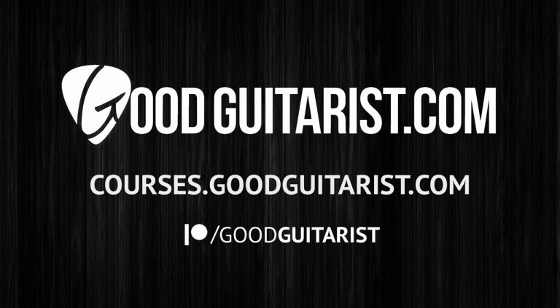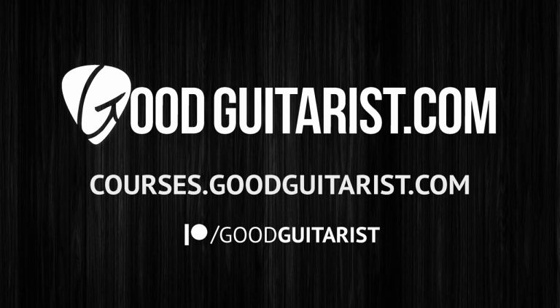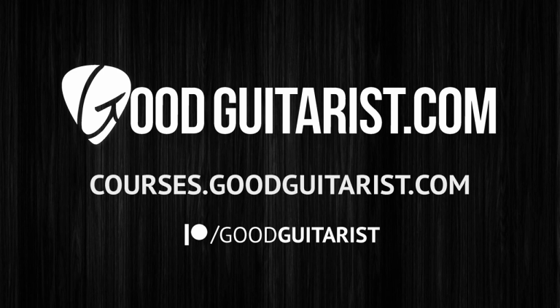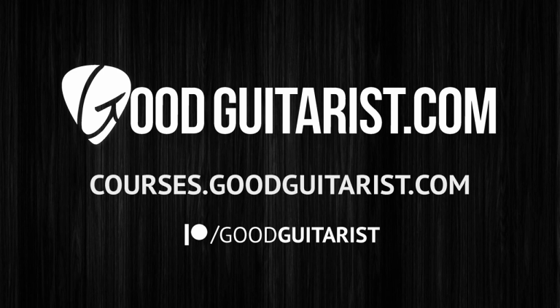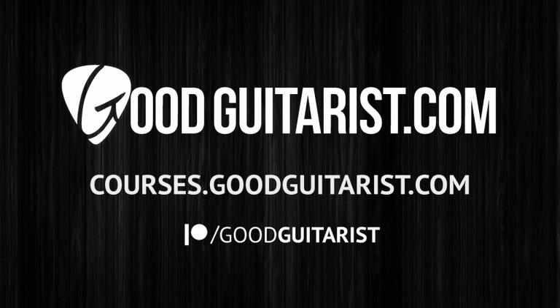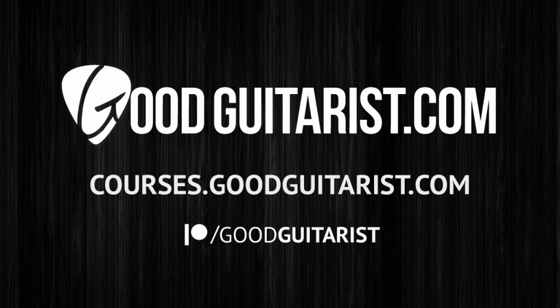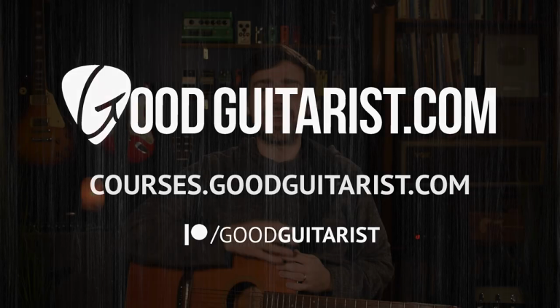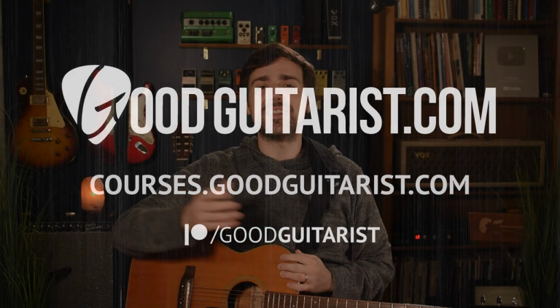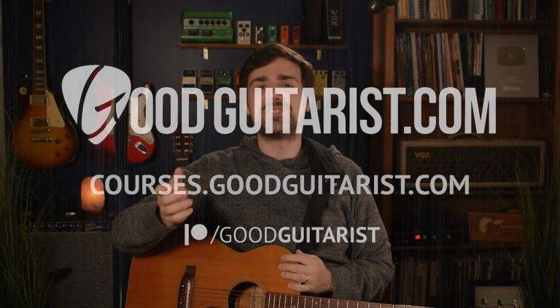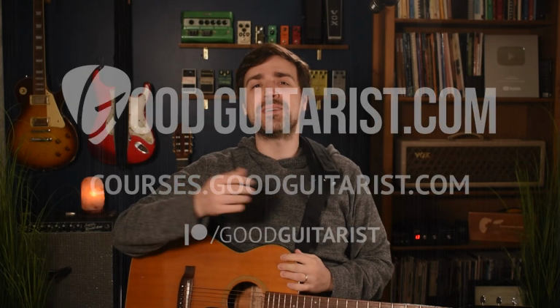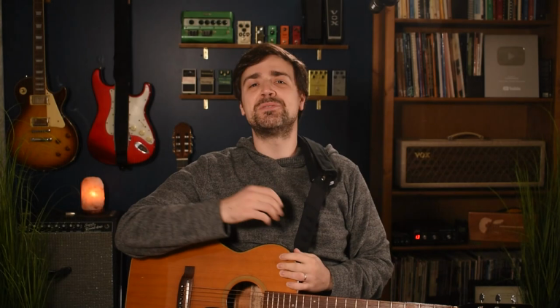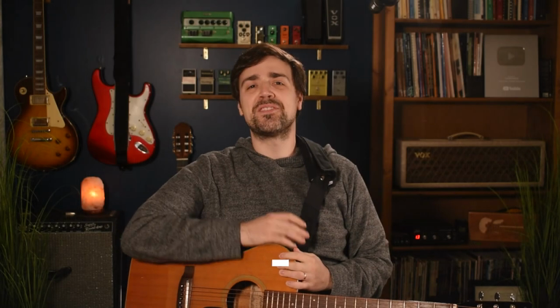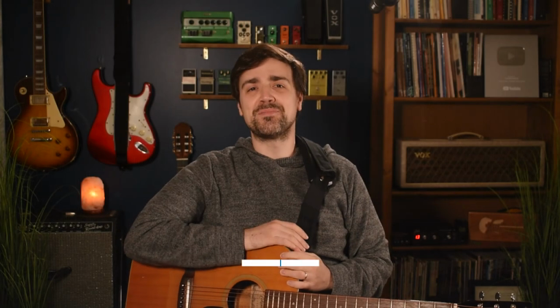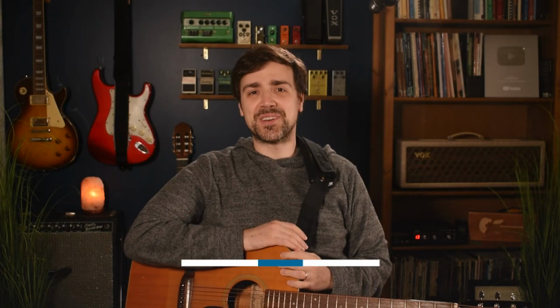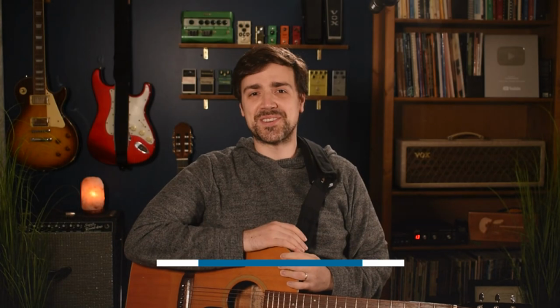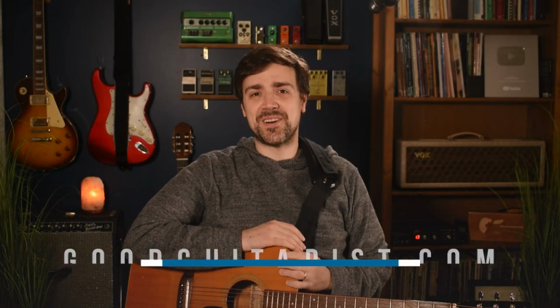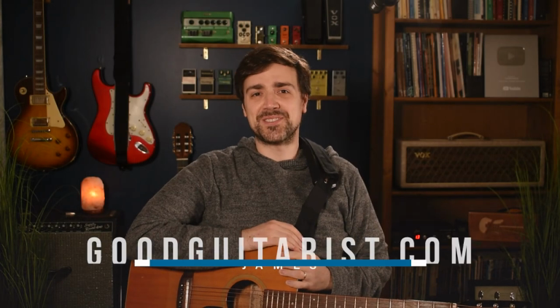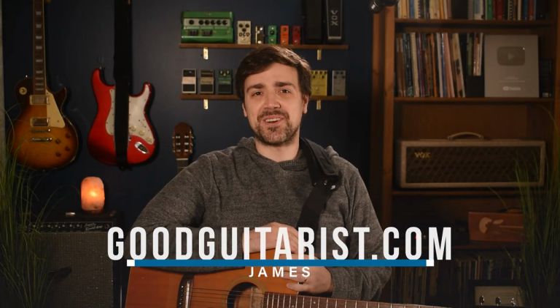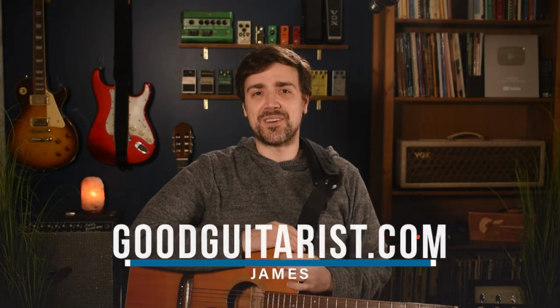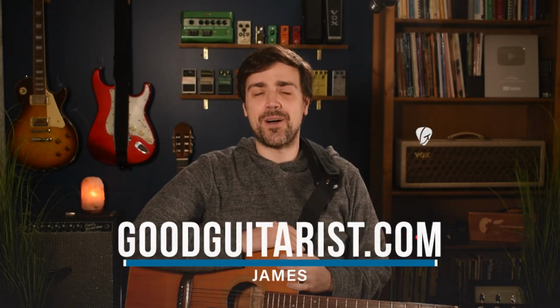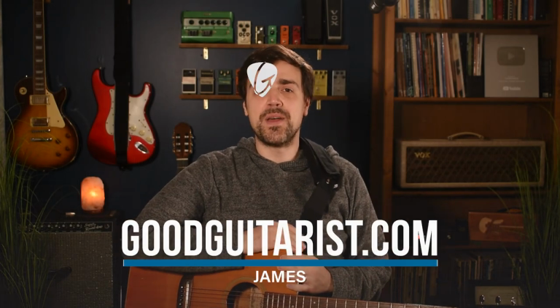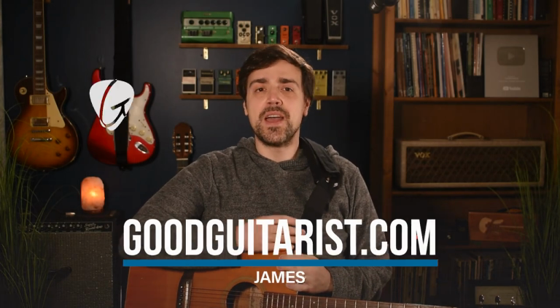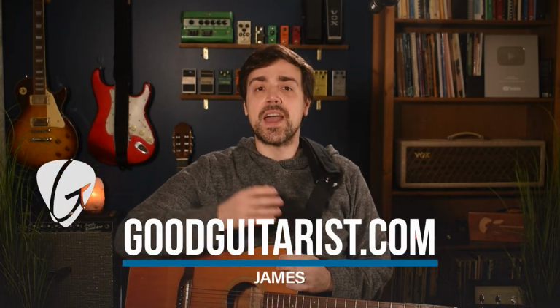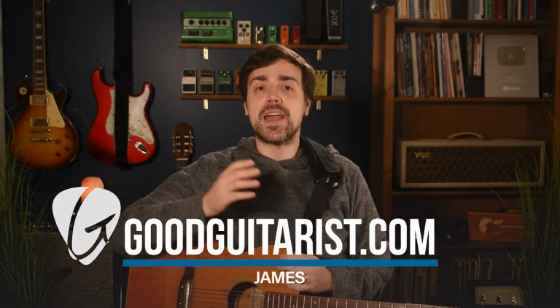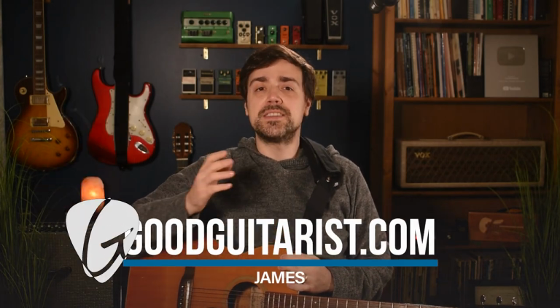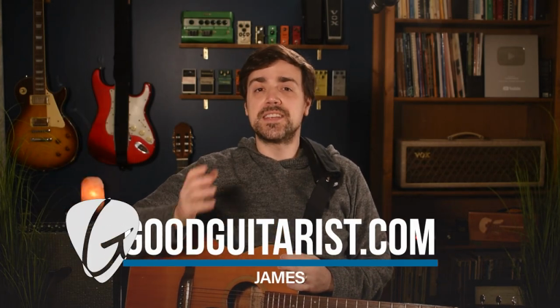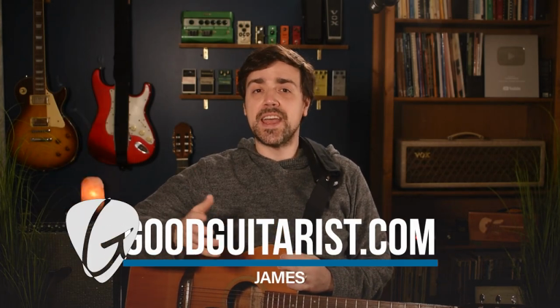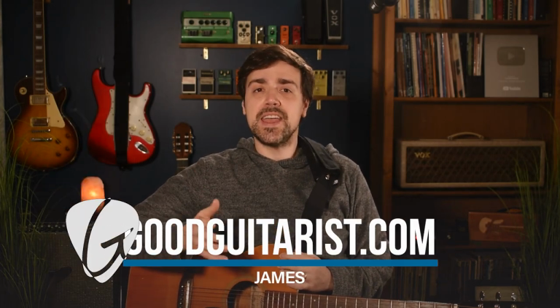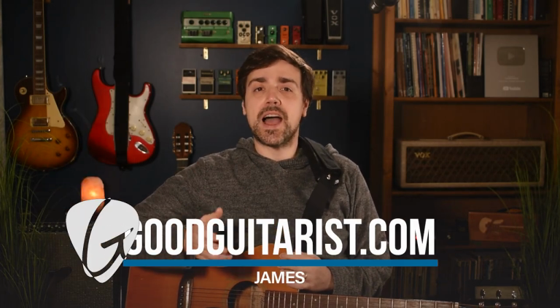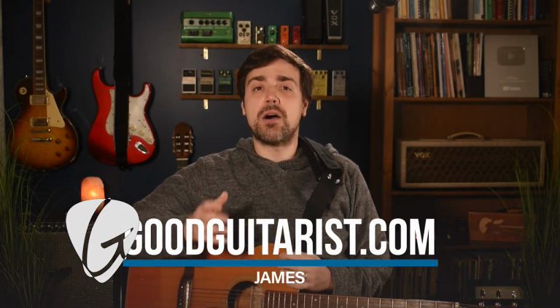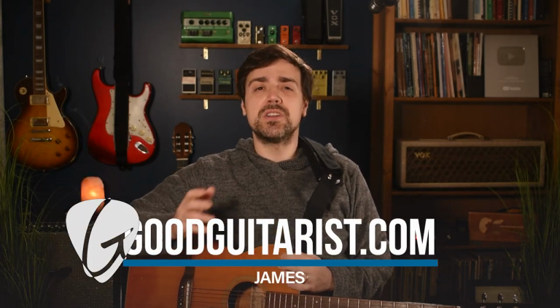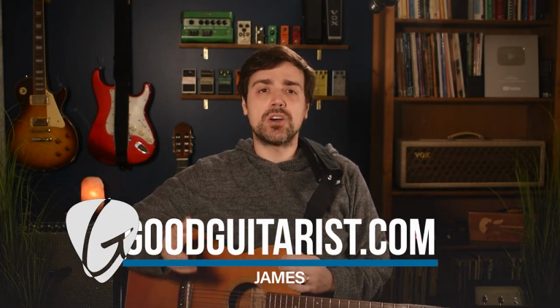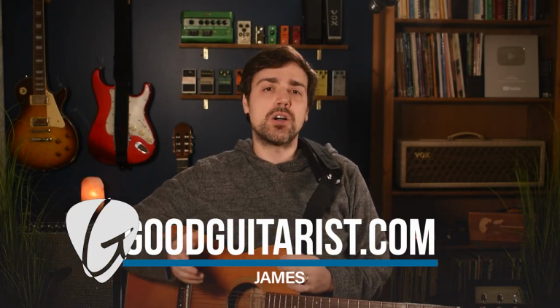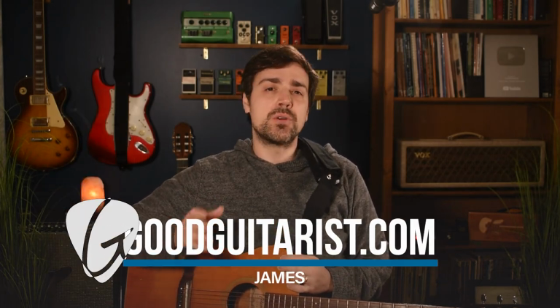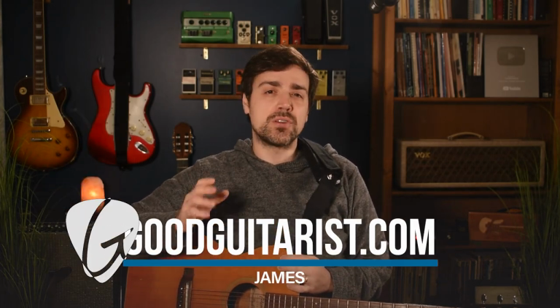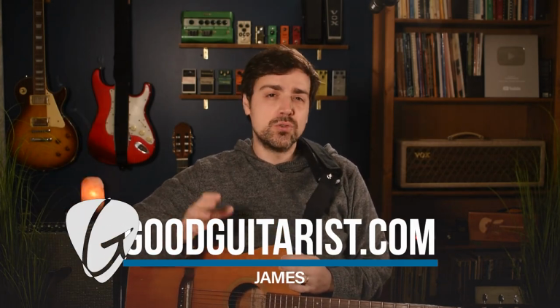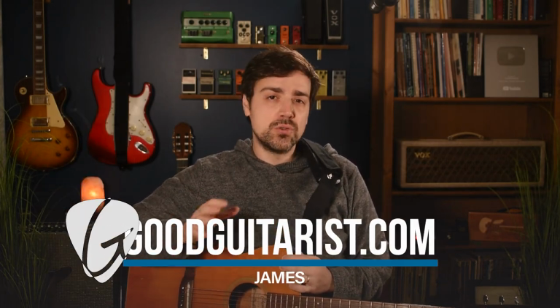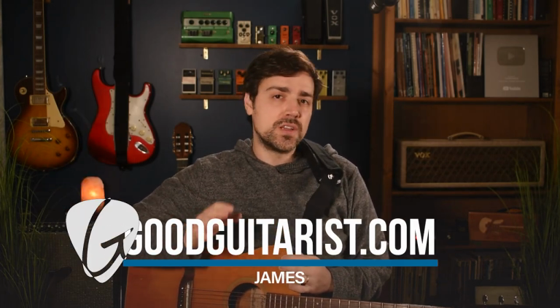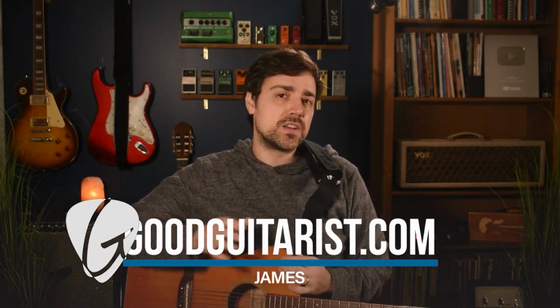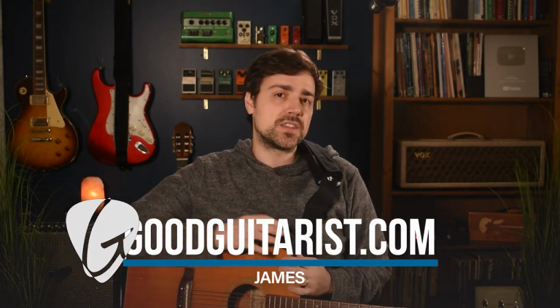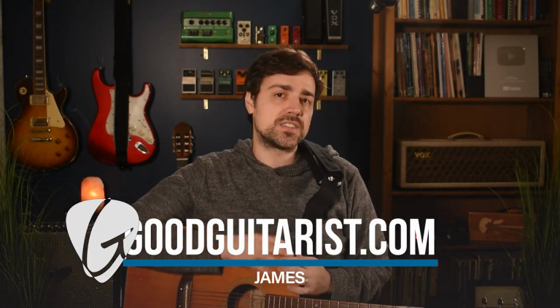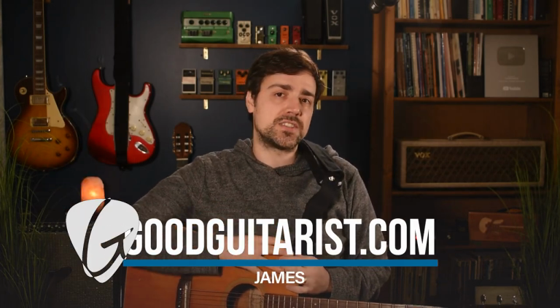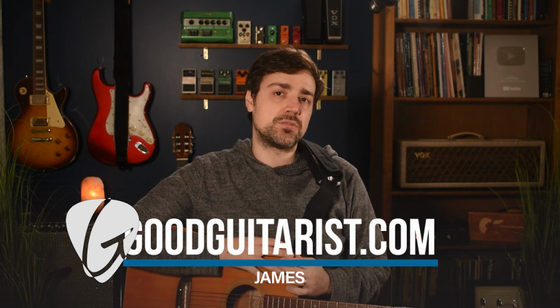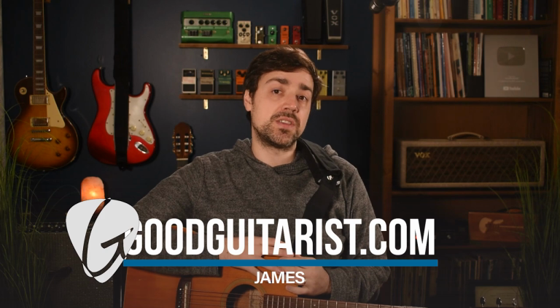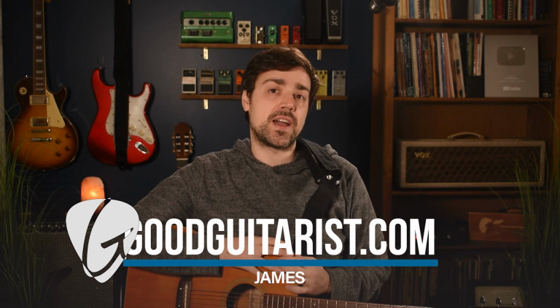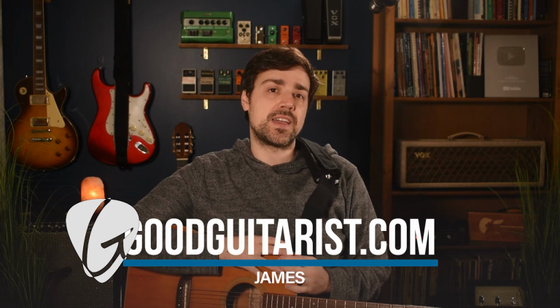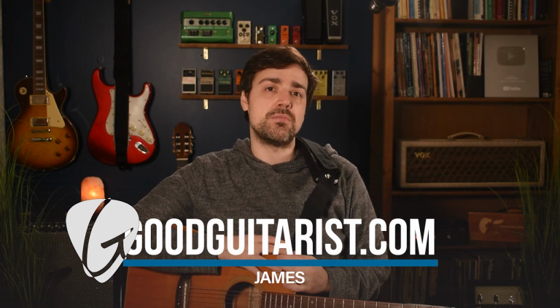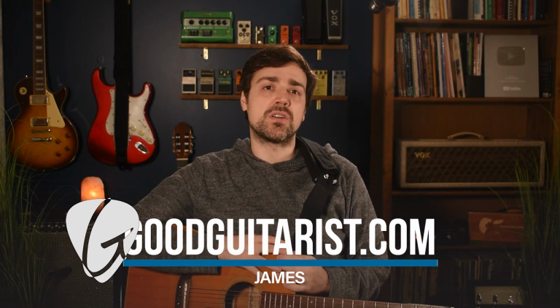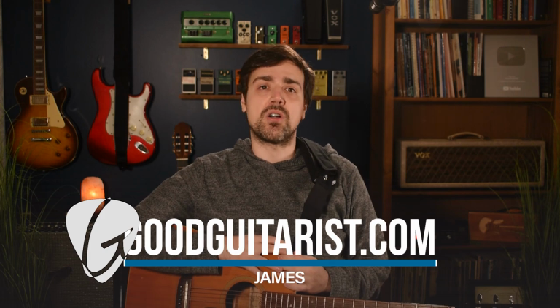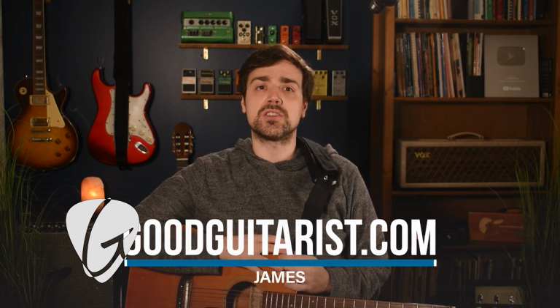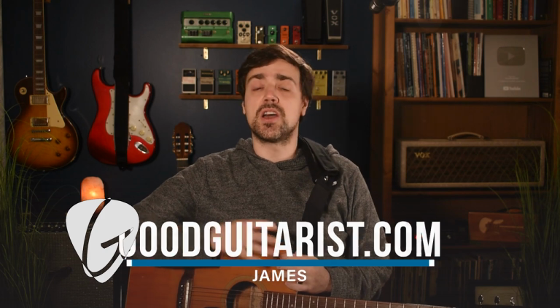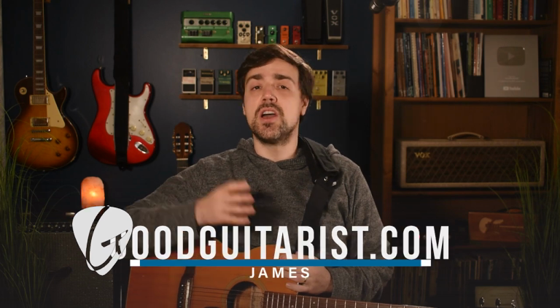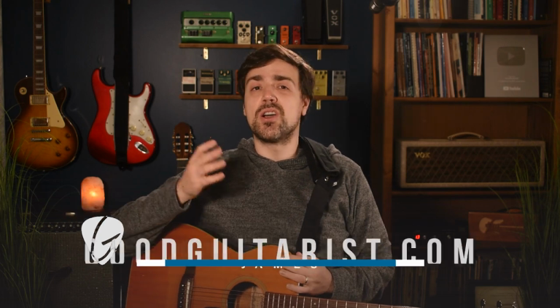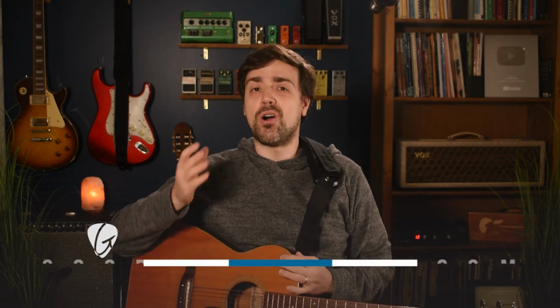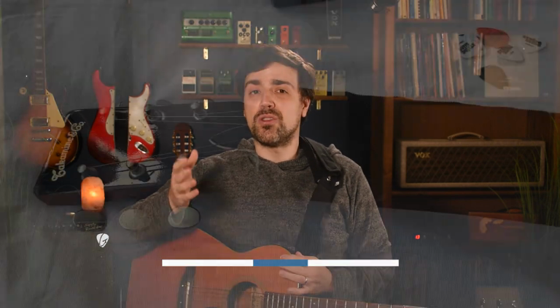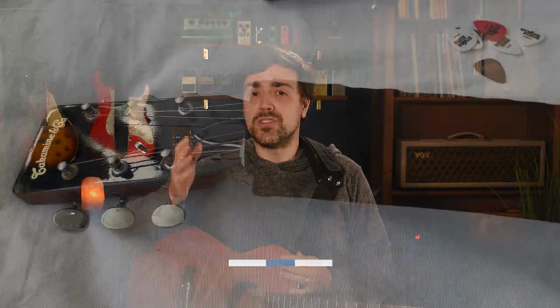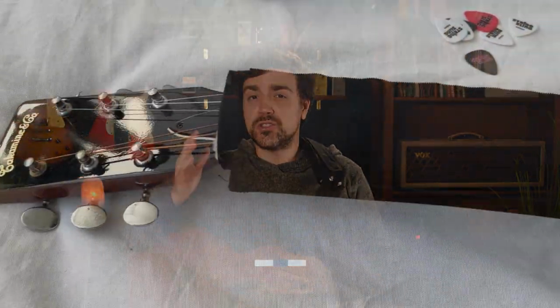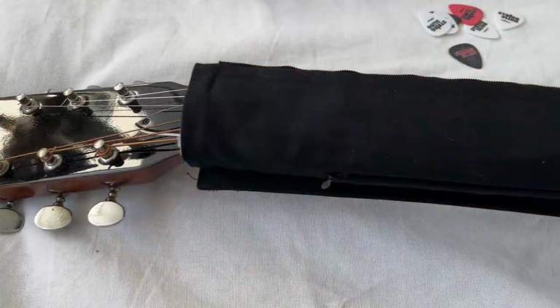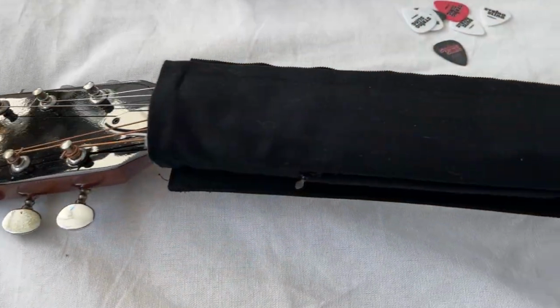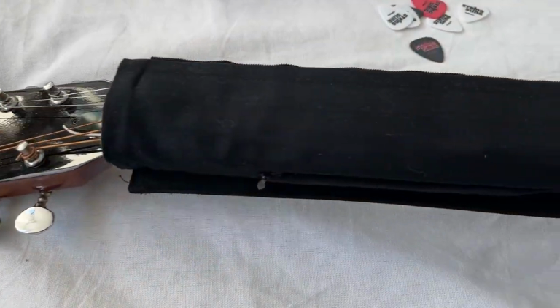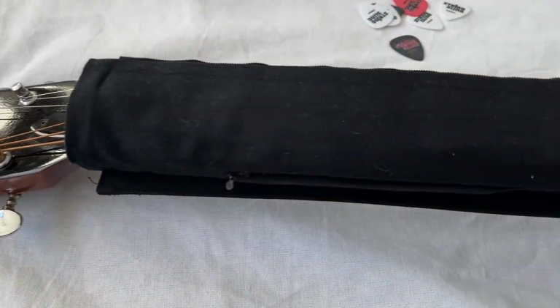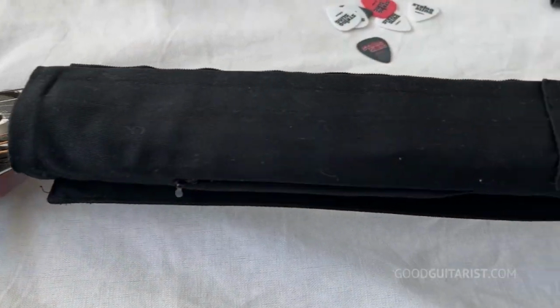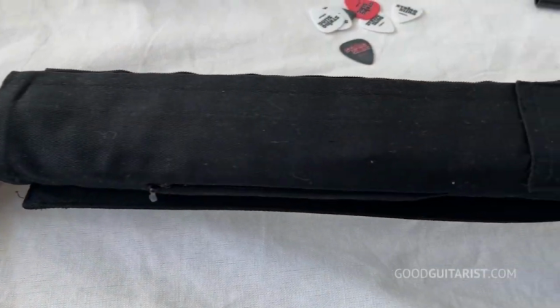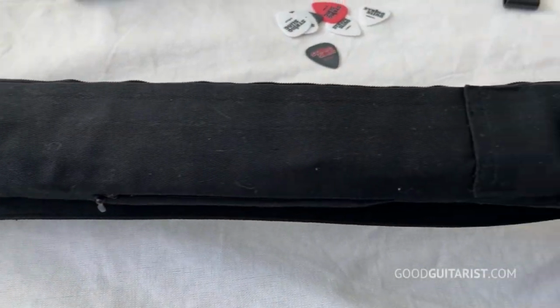Hey, it's James here from GoodGuitarist.com, and today I want to talk about a cool little accessory that I came across called the String Sling.